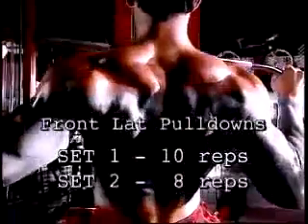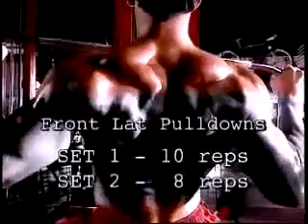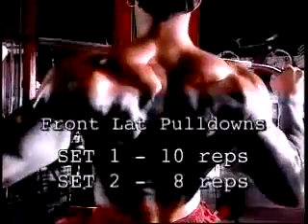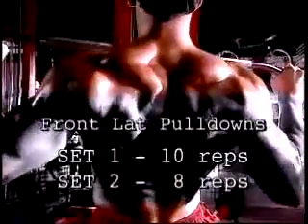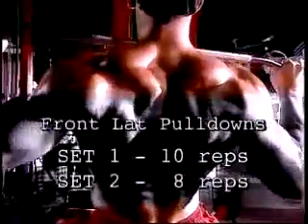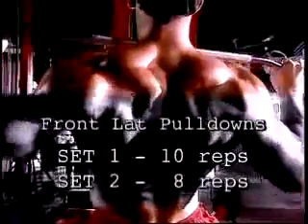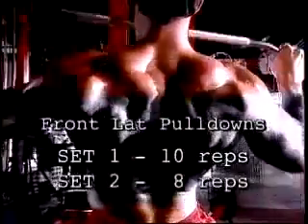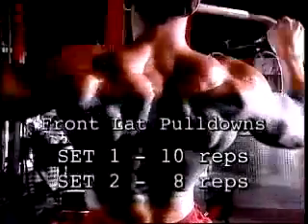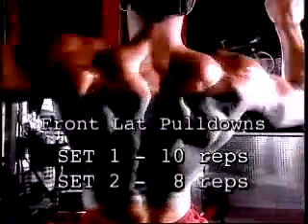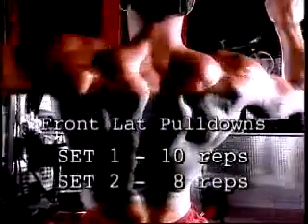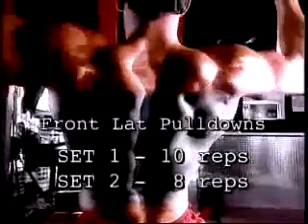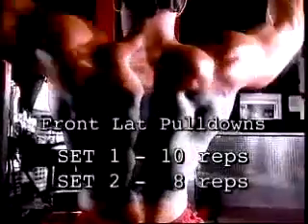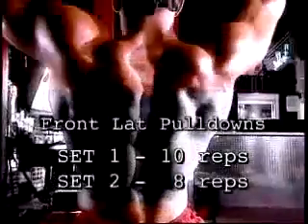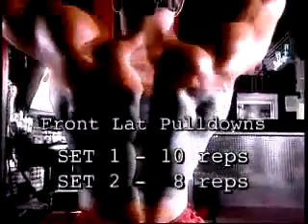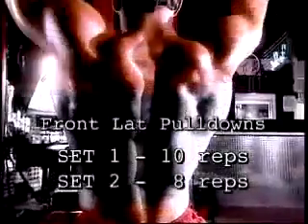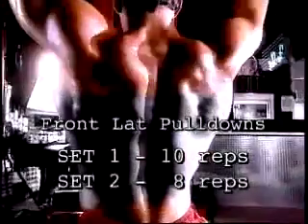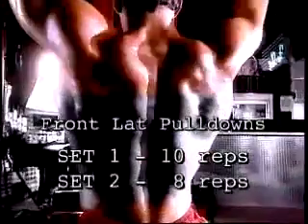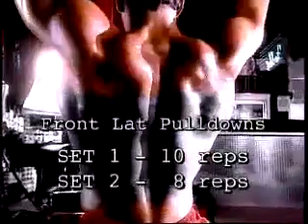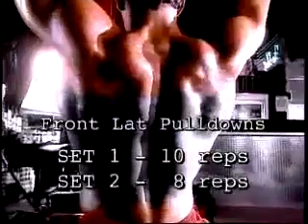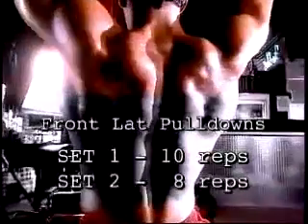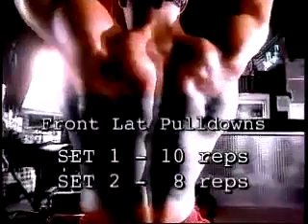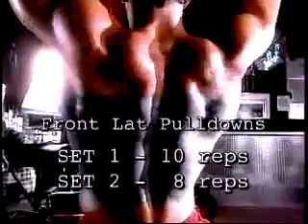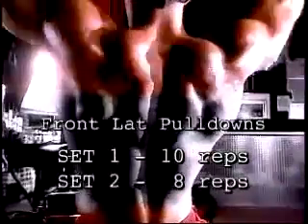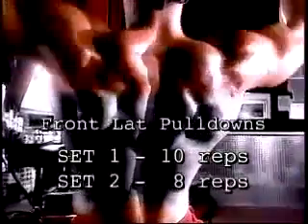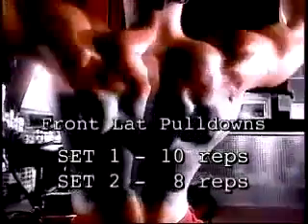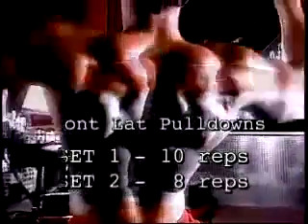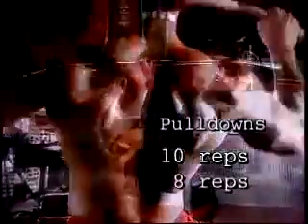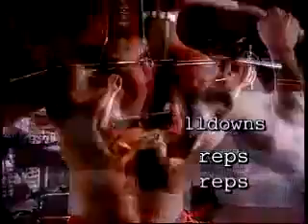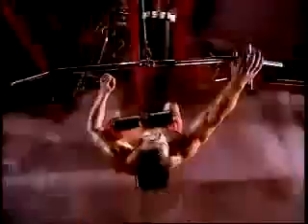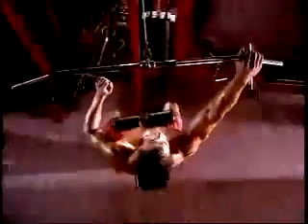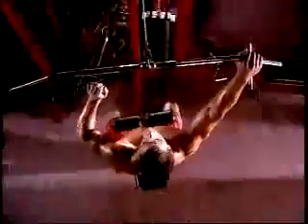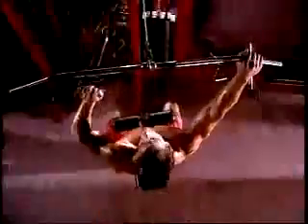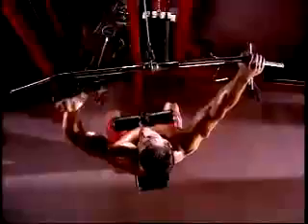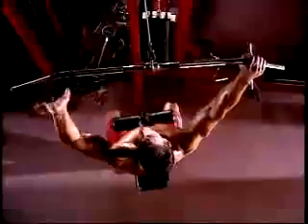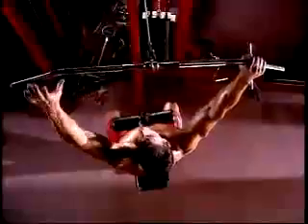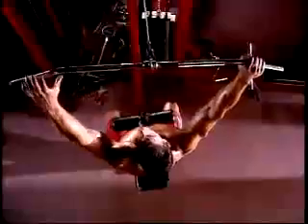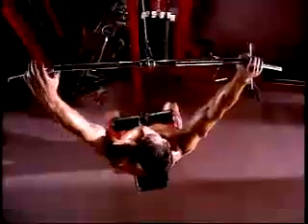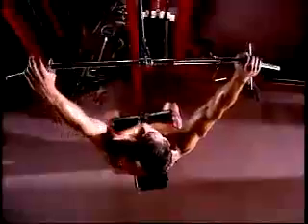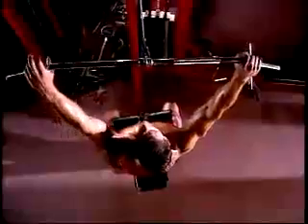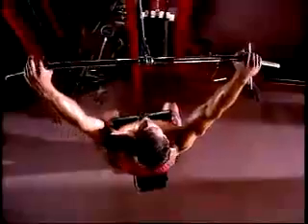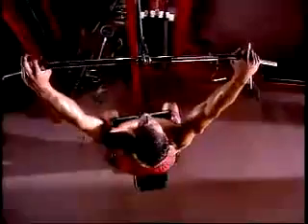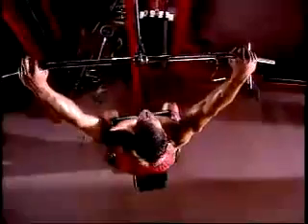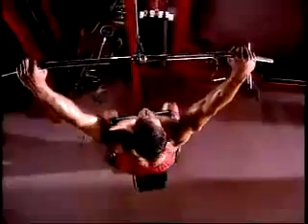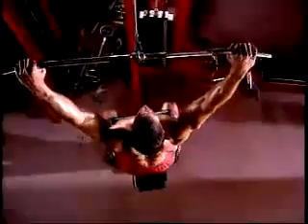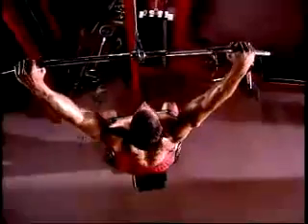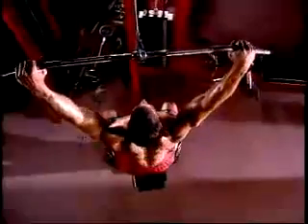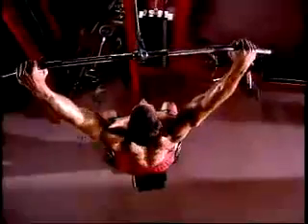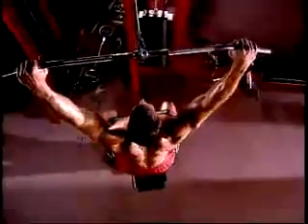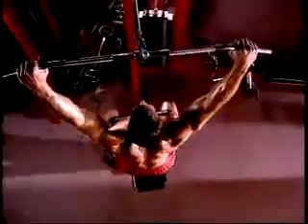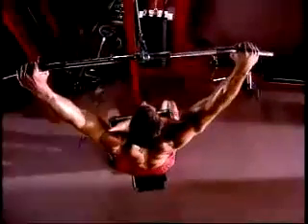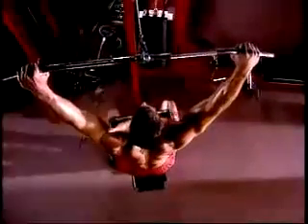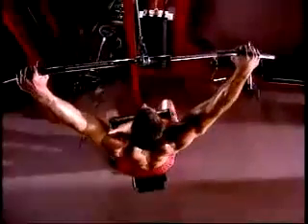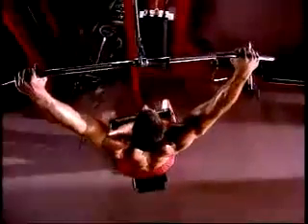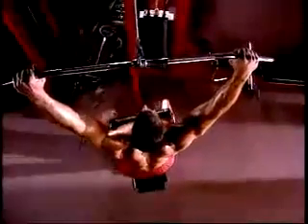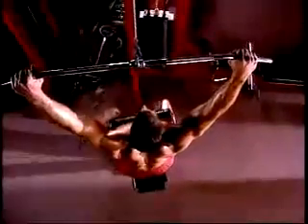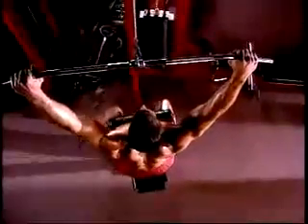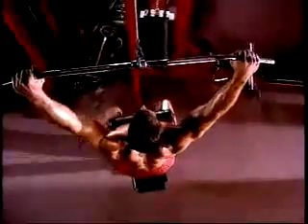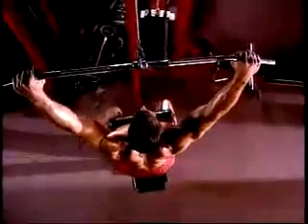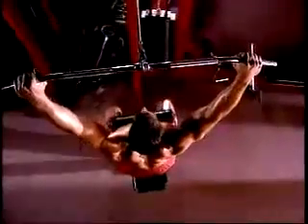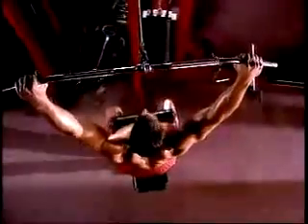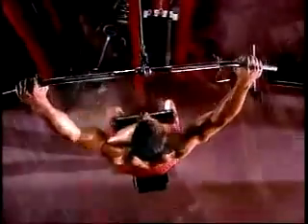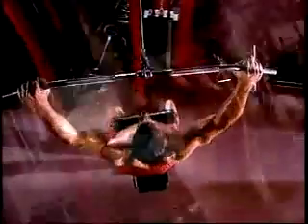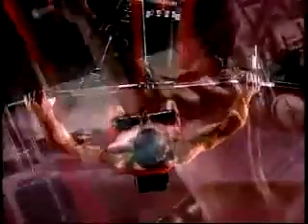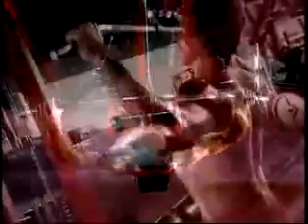Front lat pull downs. Take a wide grip about twice your shoulder width and sit on the seat.